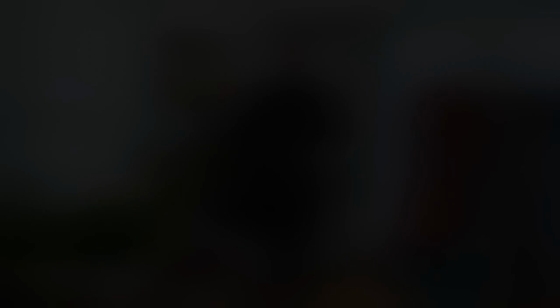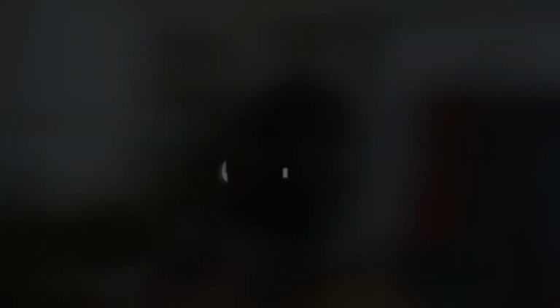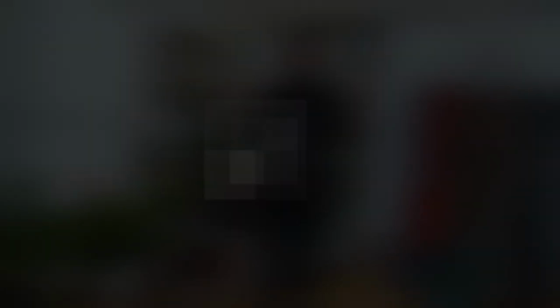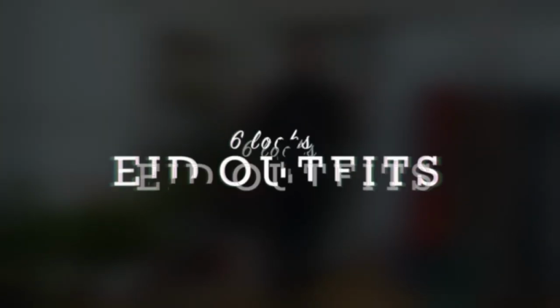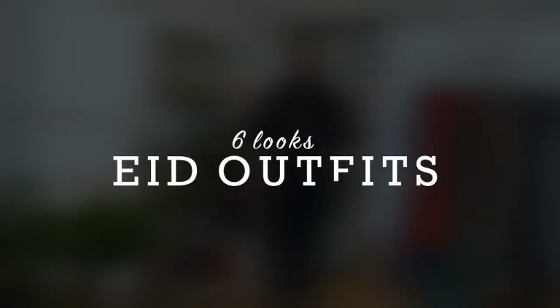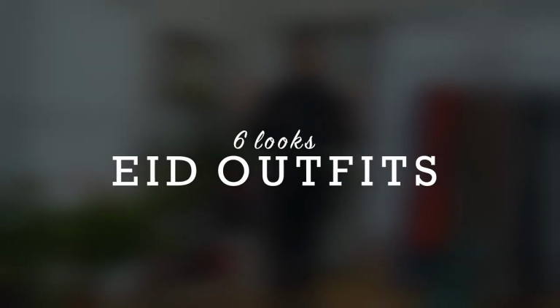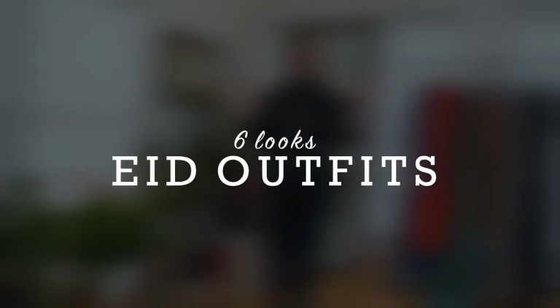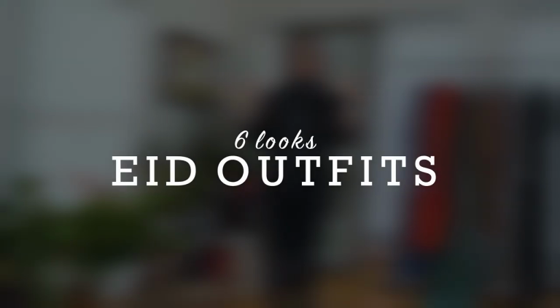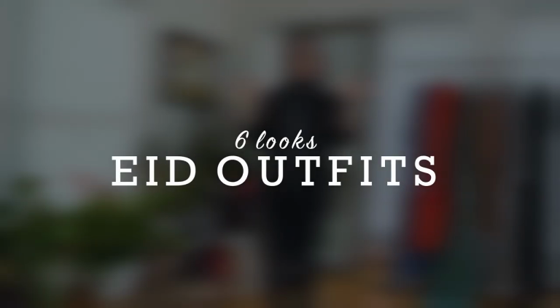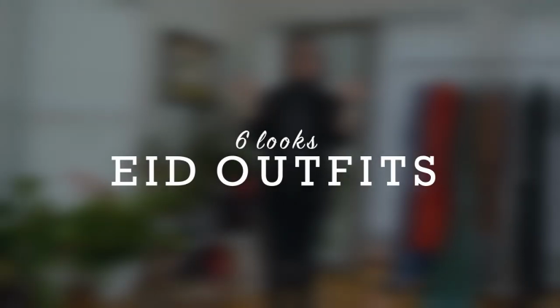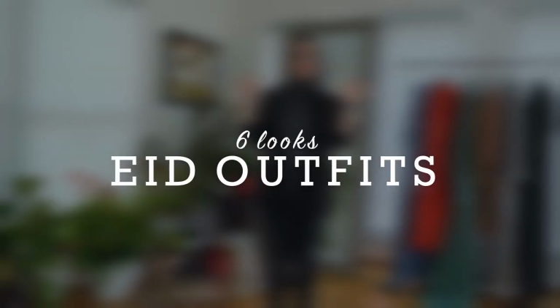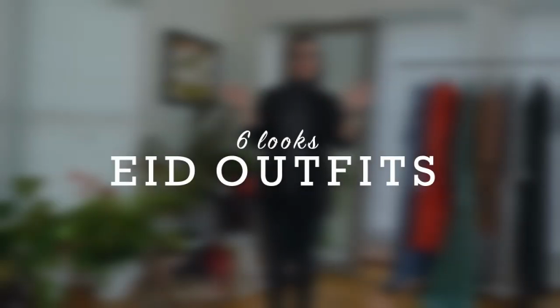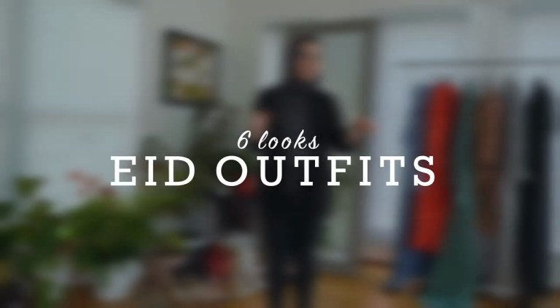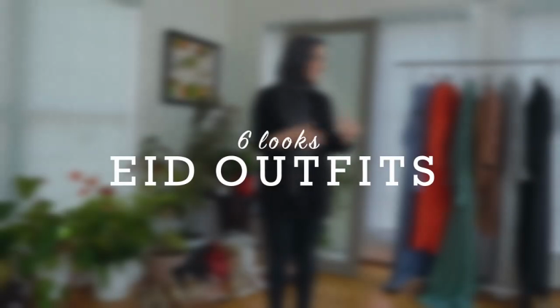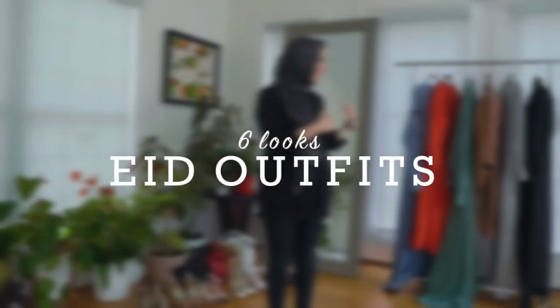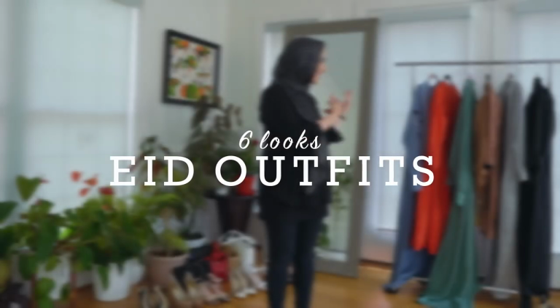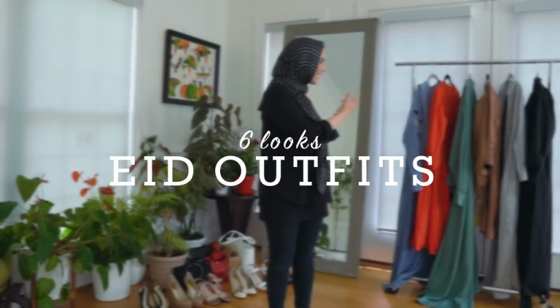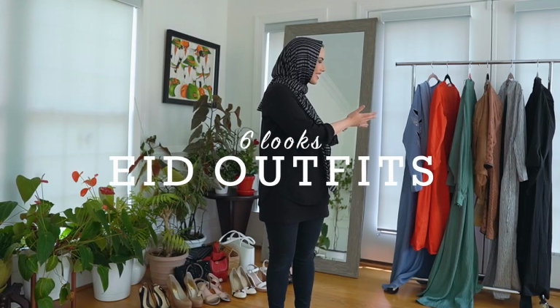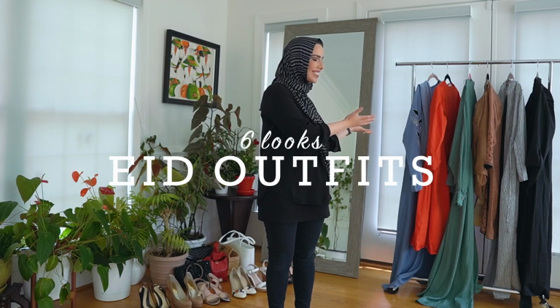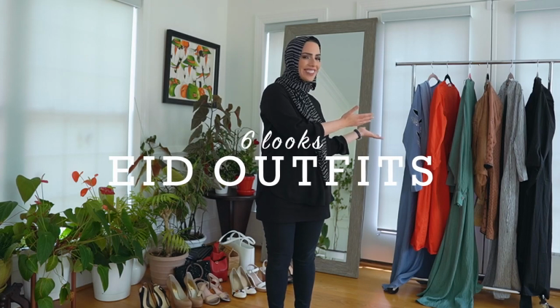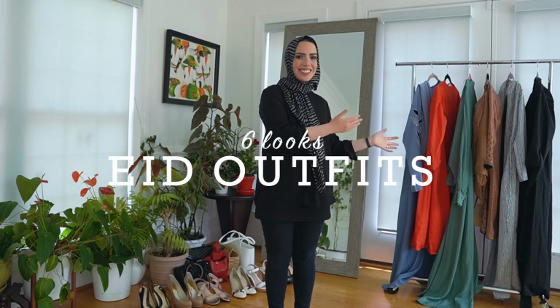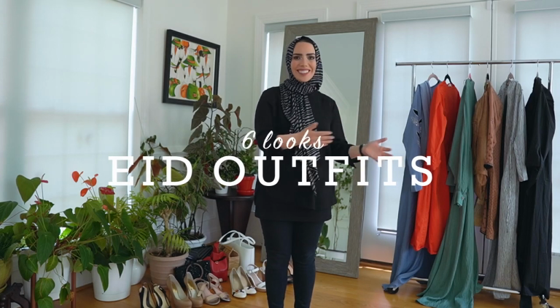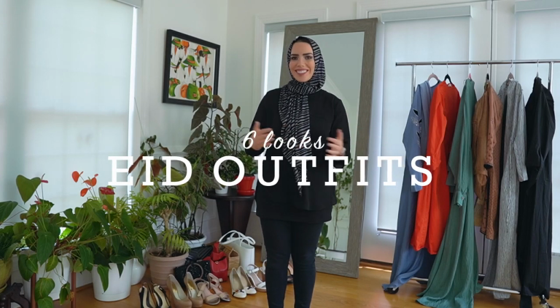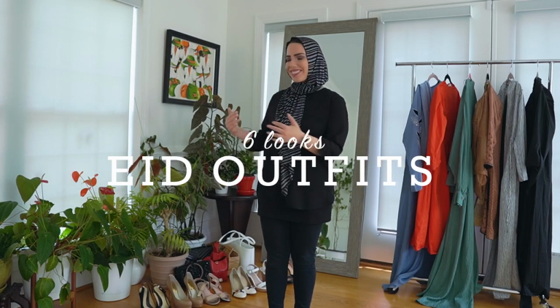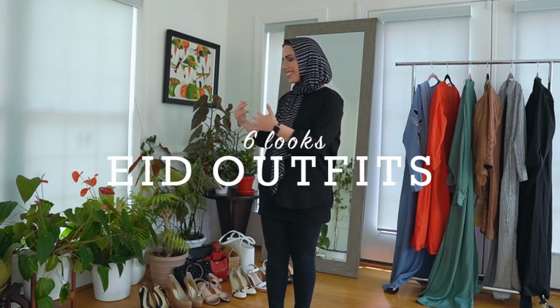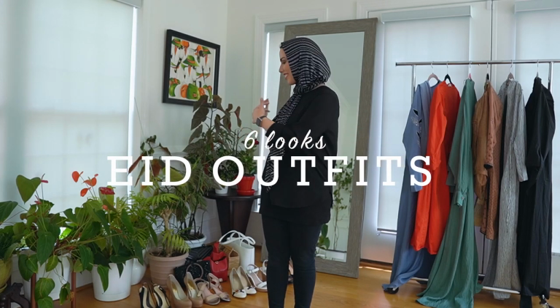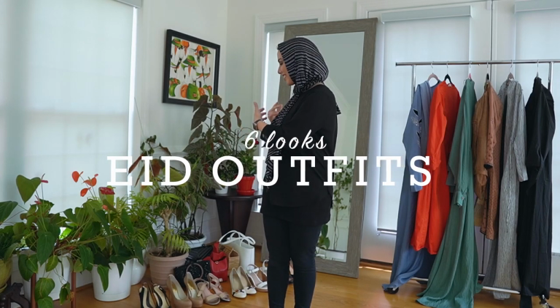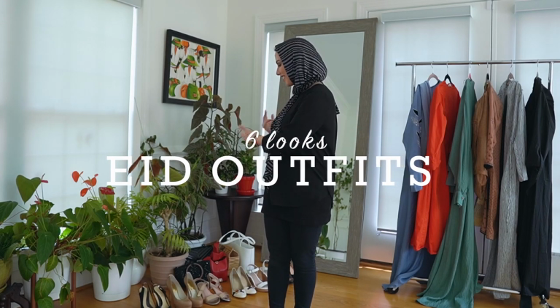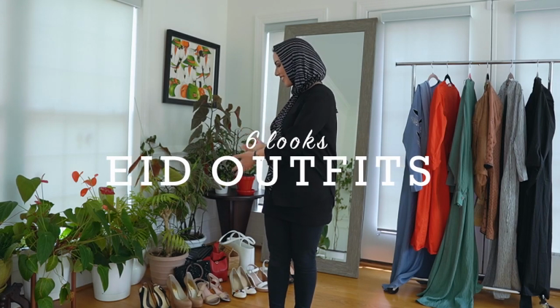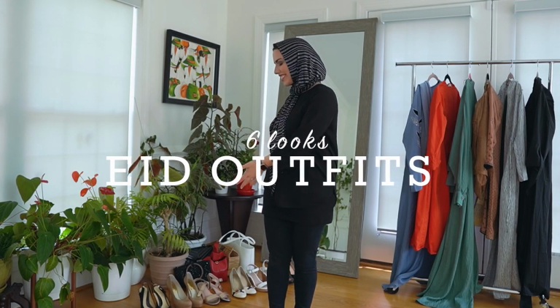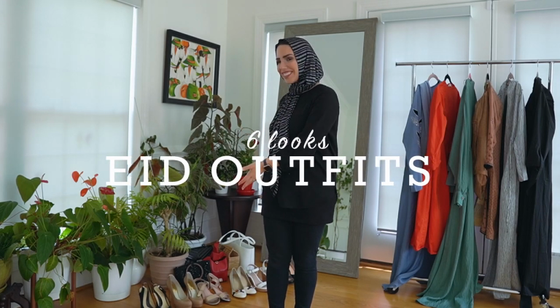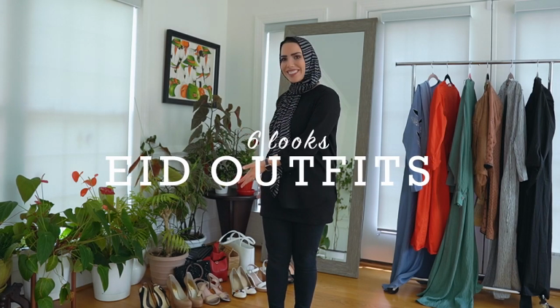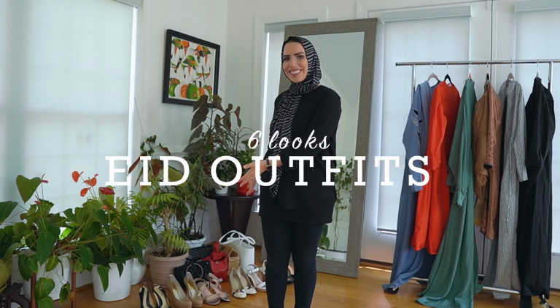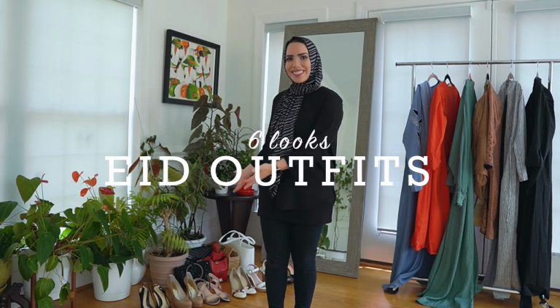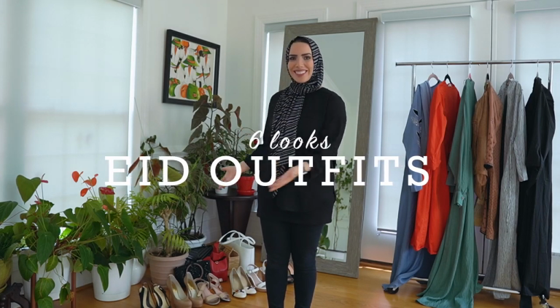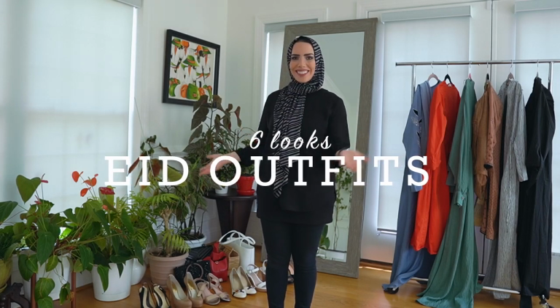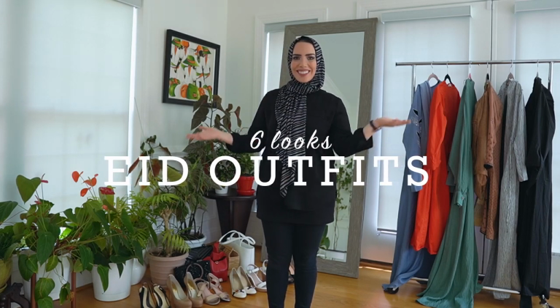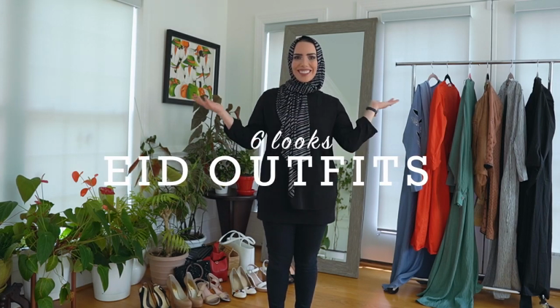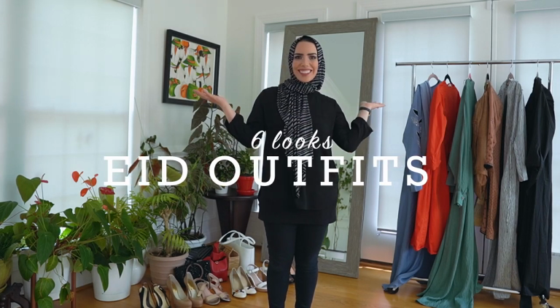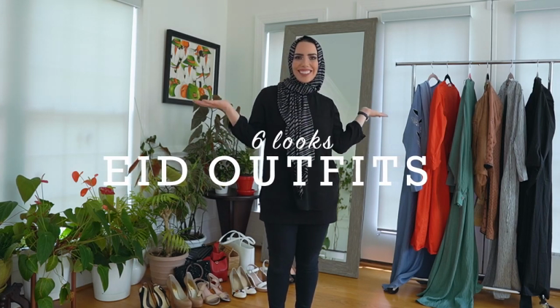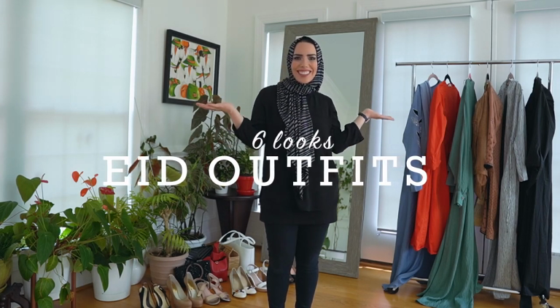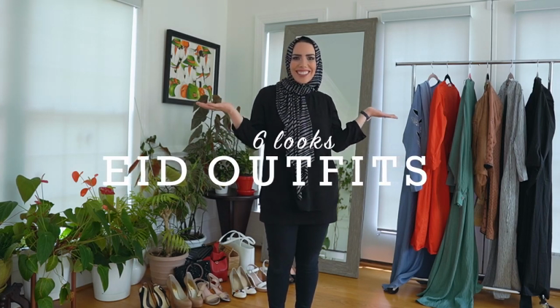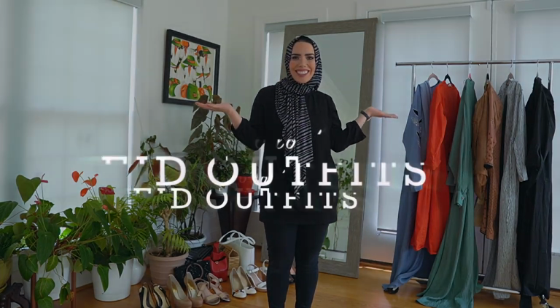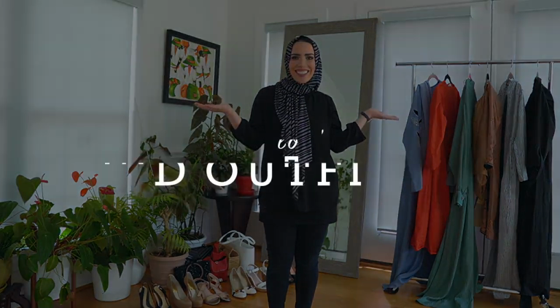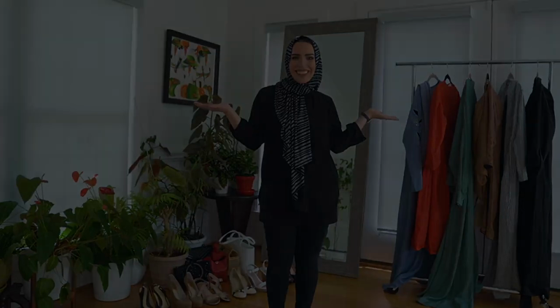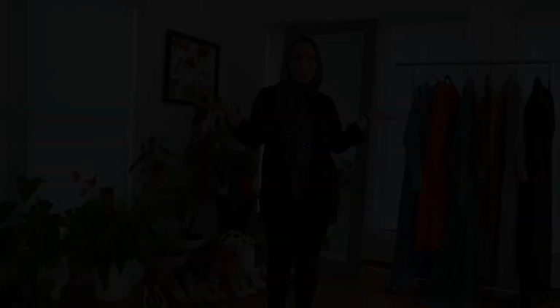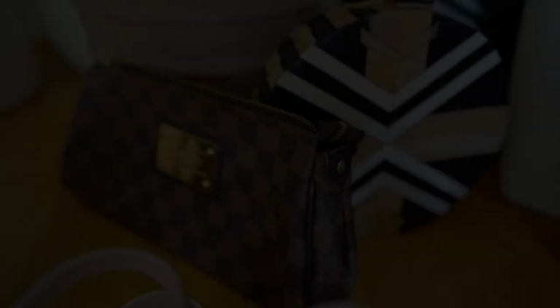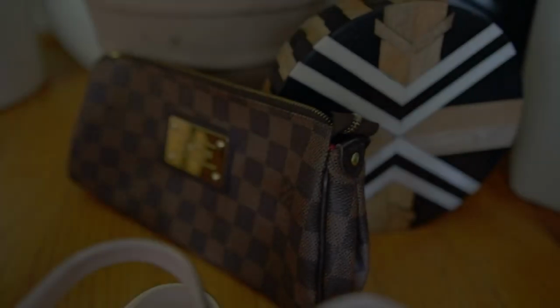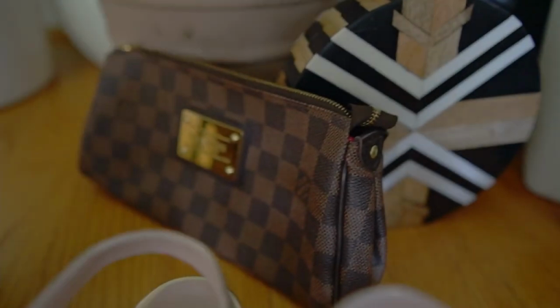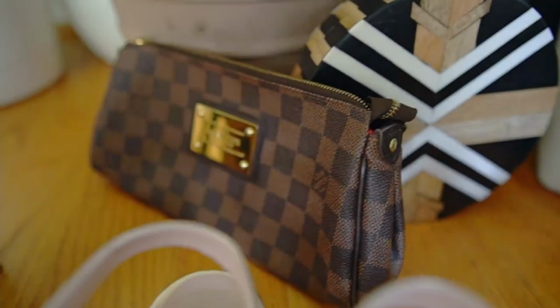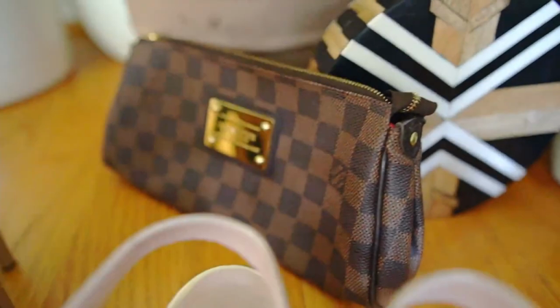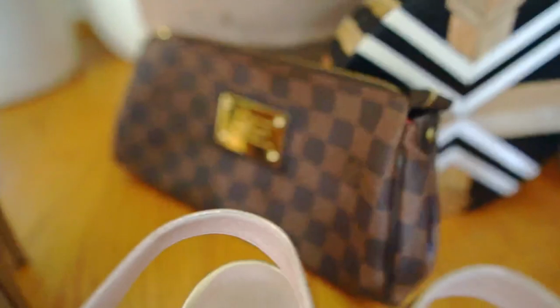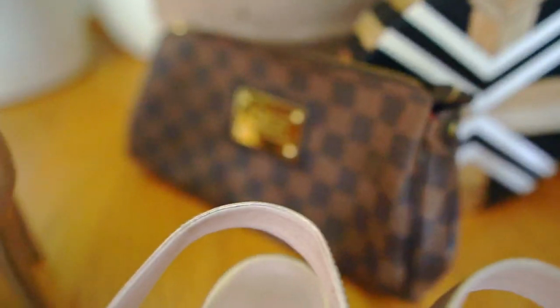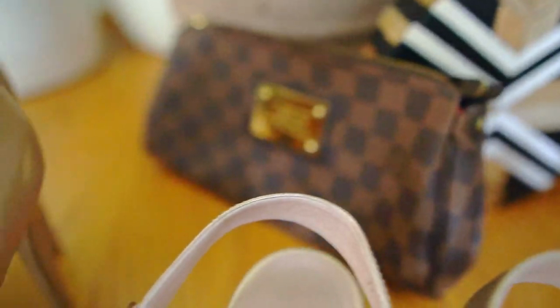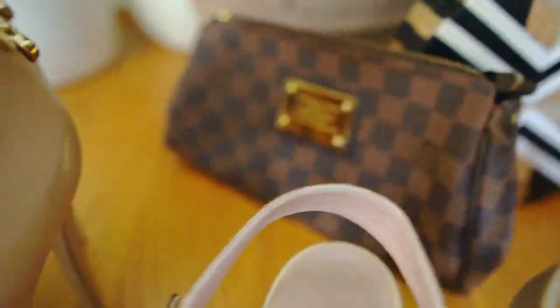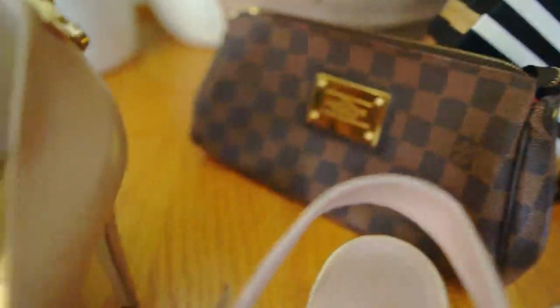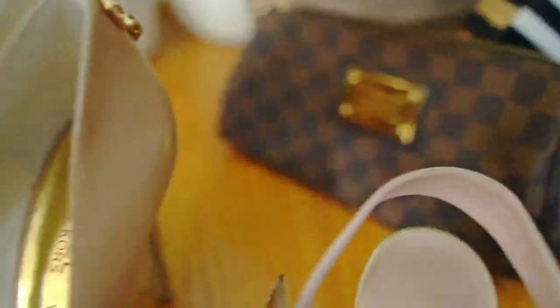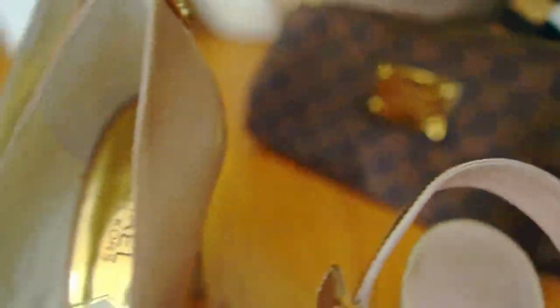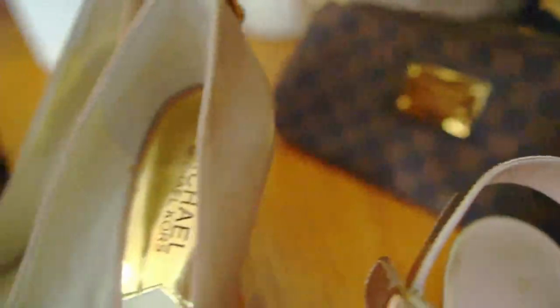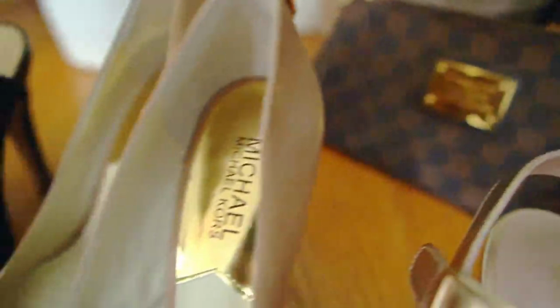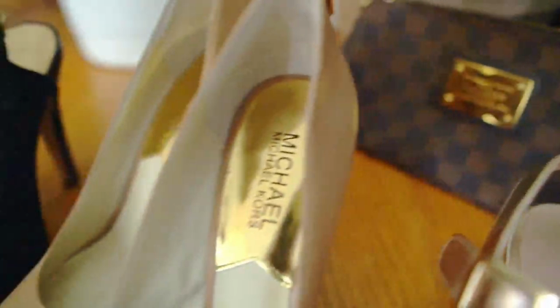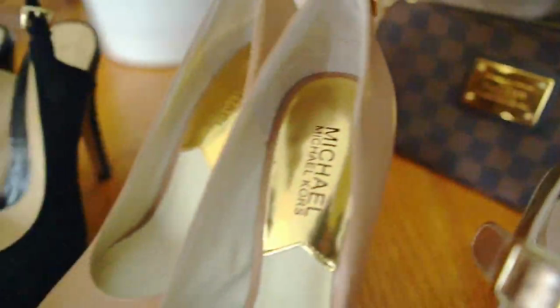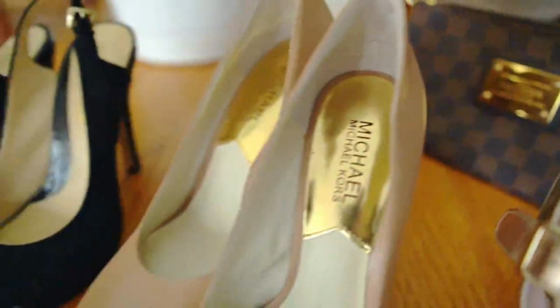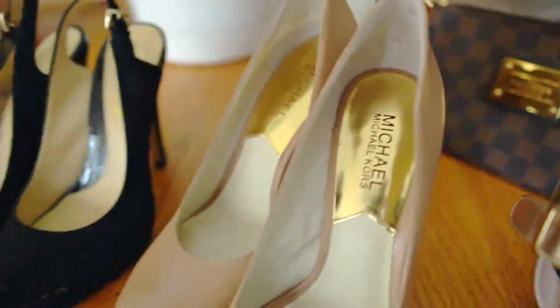Welcome to my six looks for Eid. Can't wait to show you. Some of these are from Muslim women-owned businesses. So let's get started.